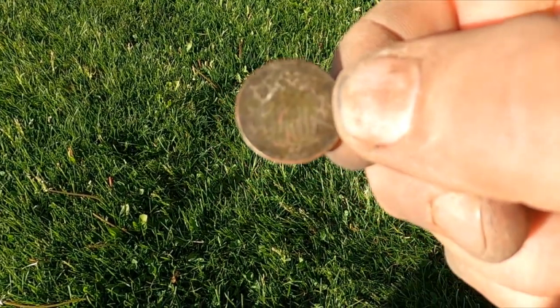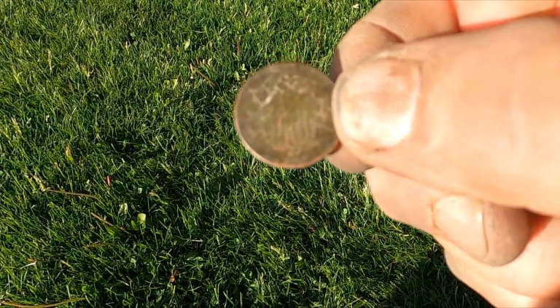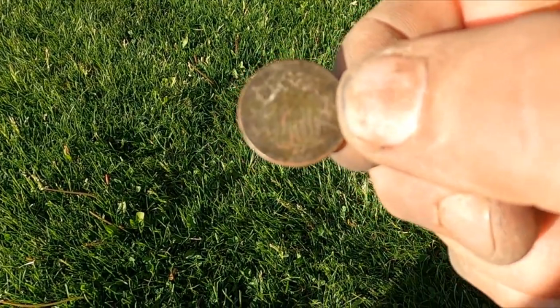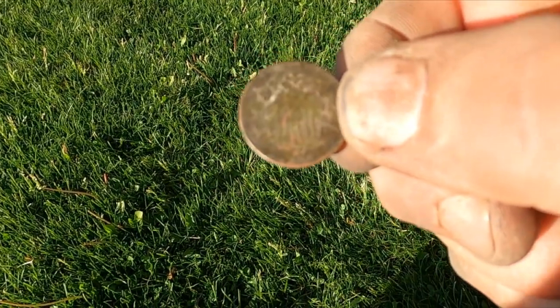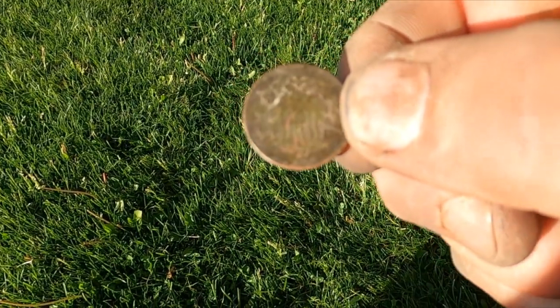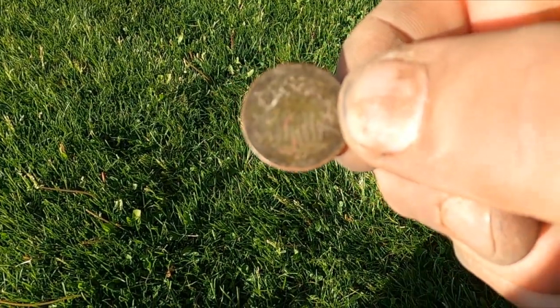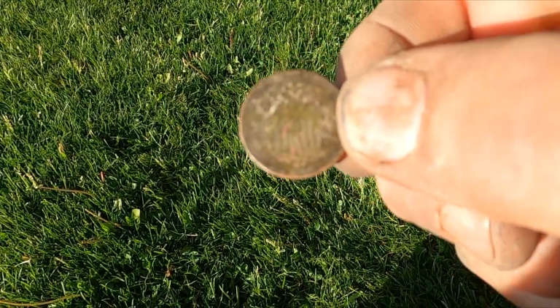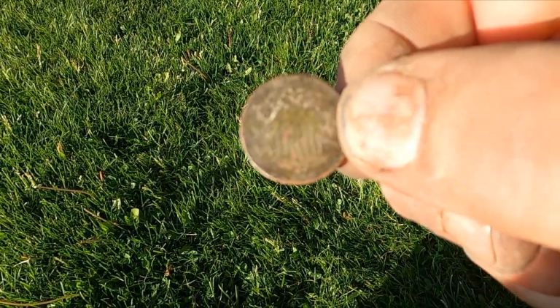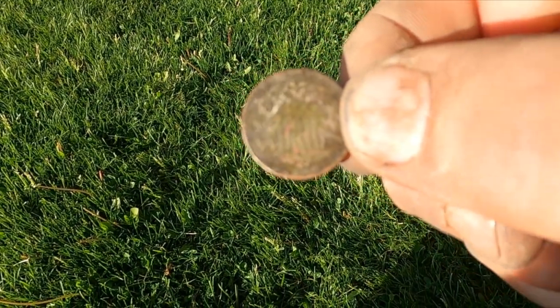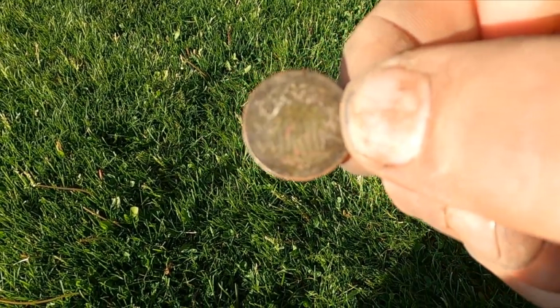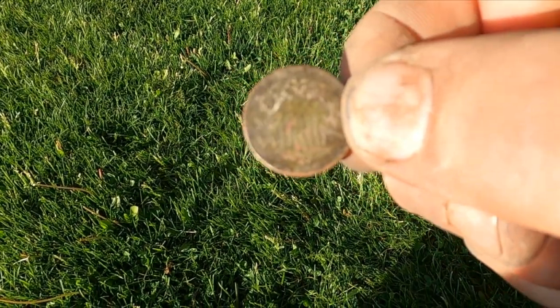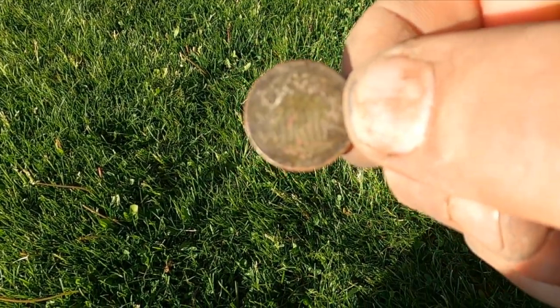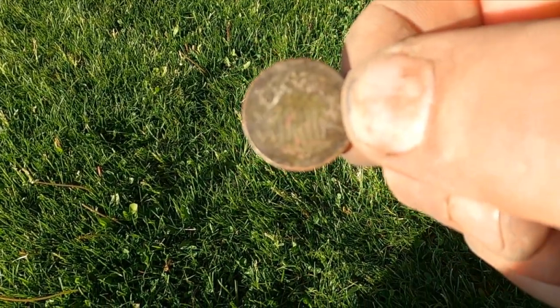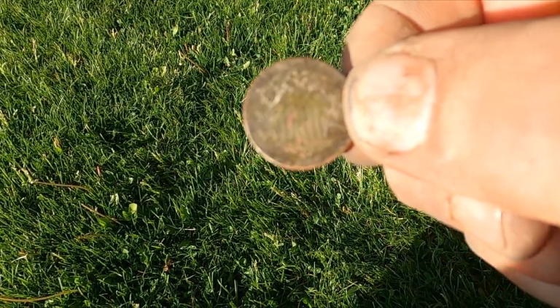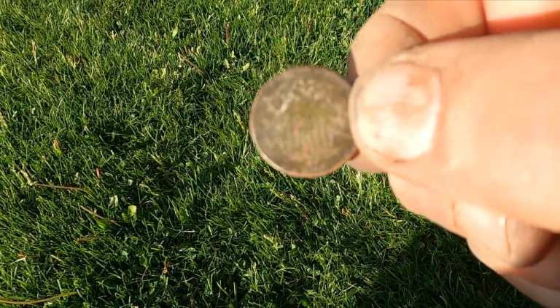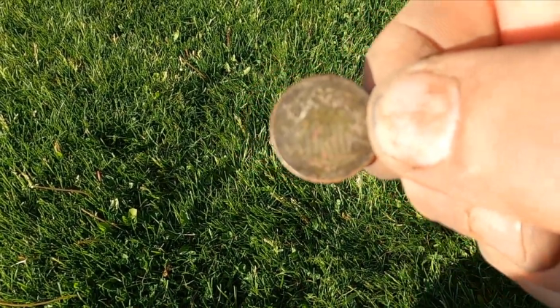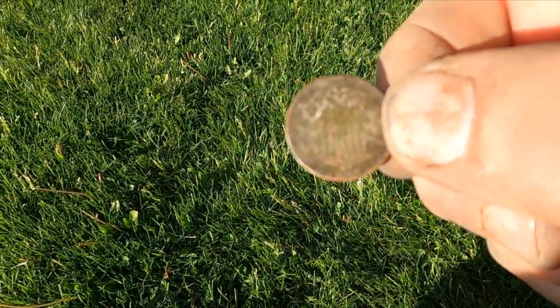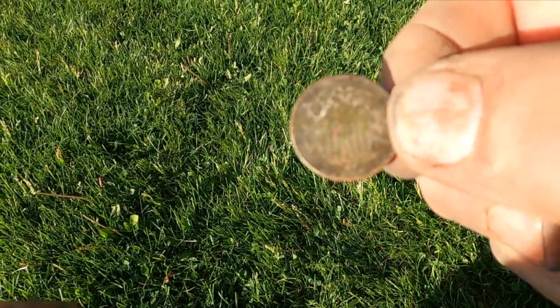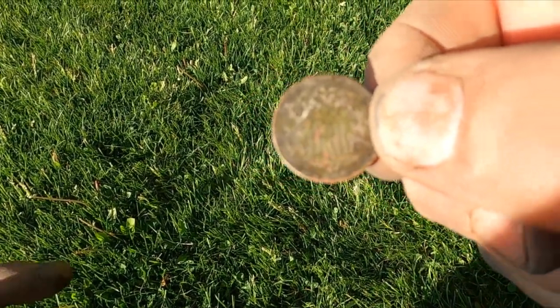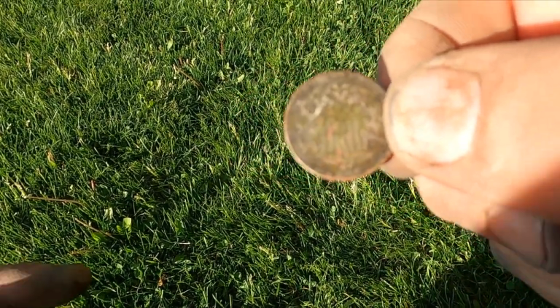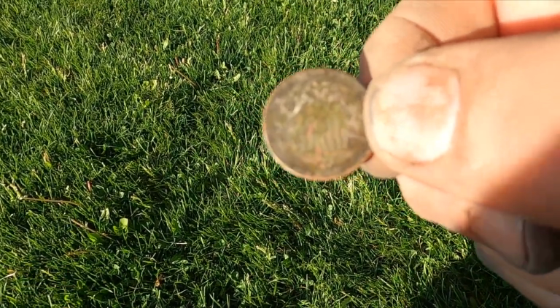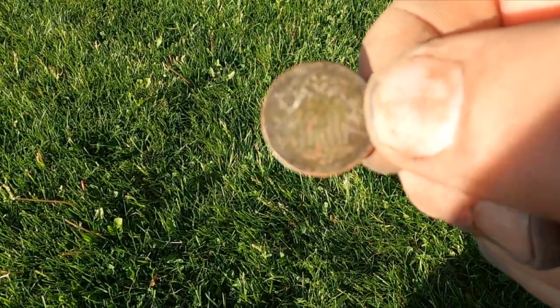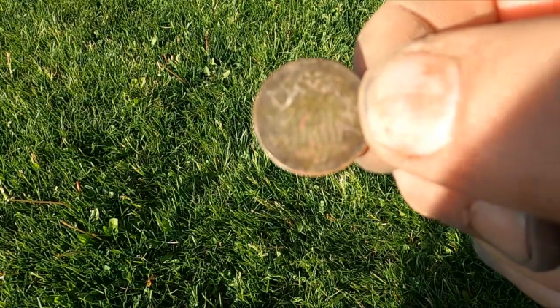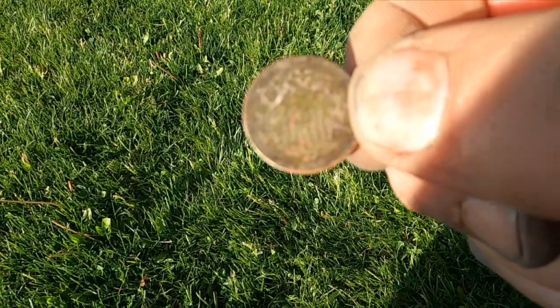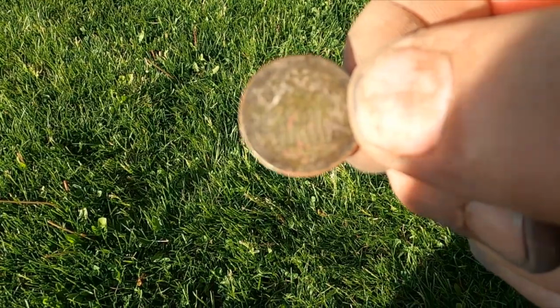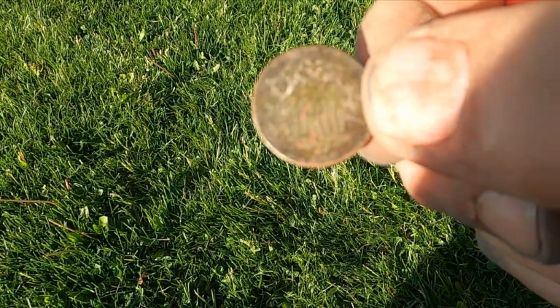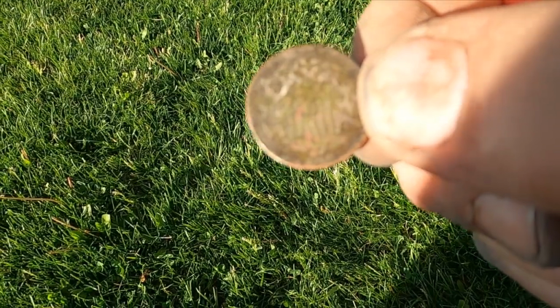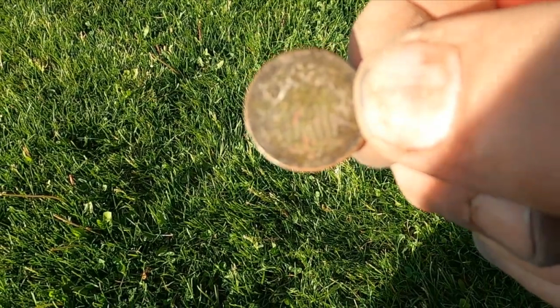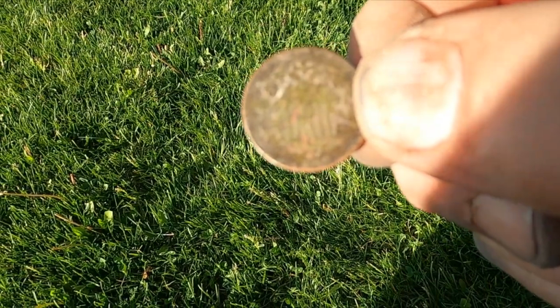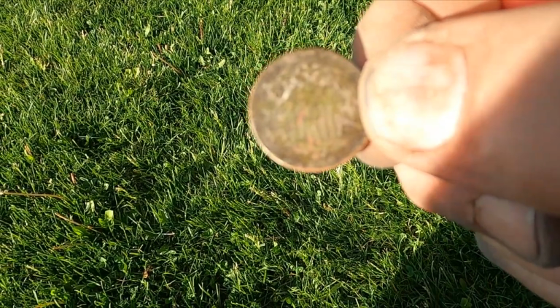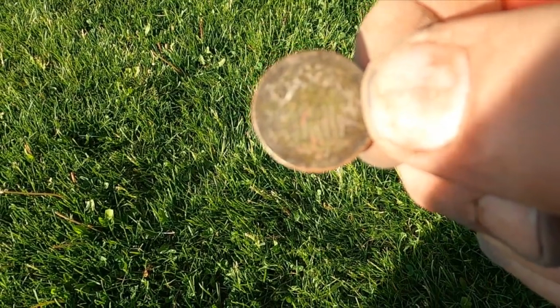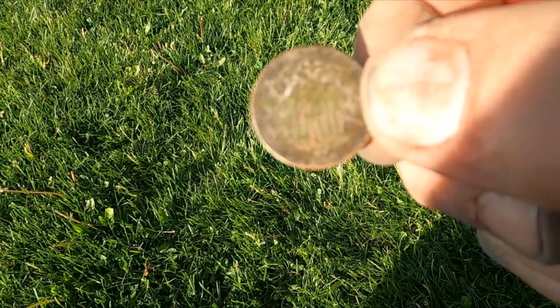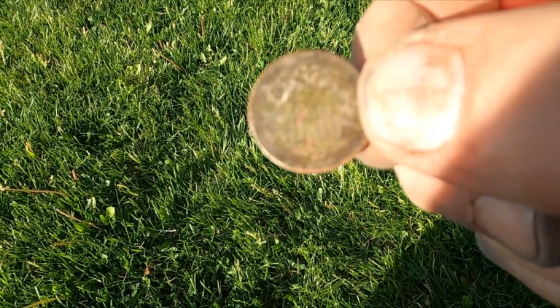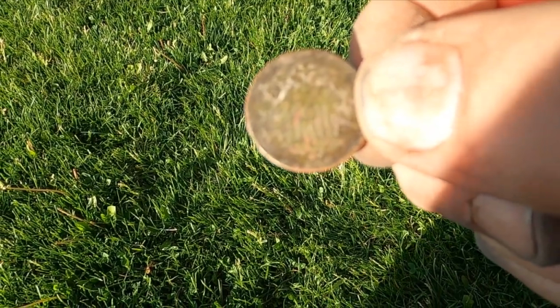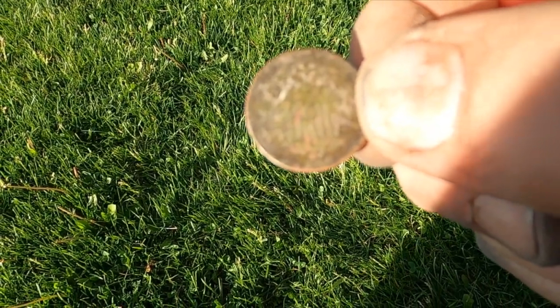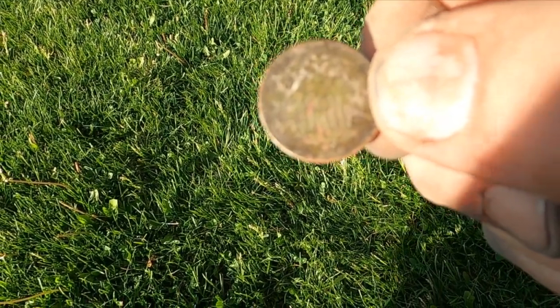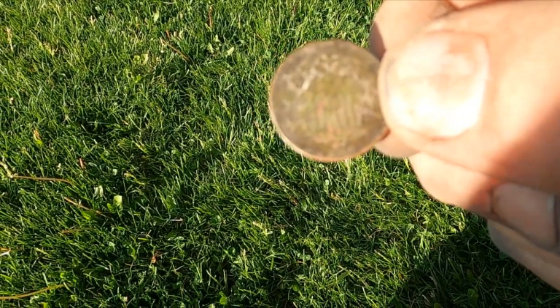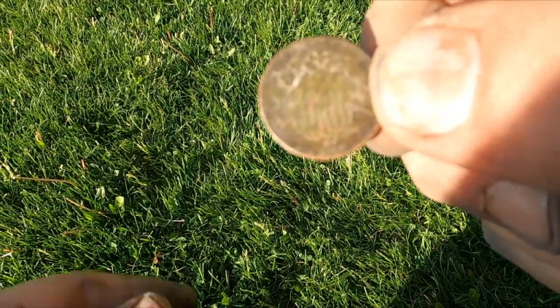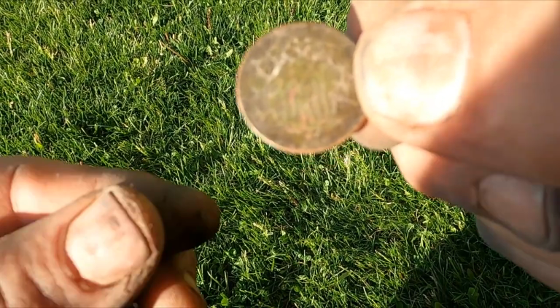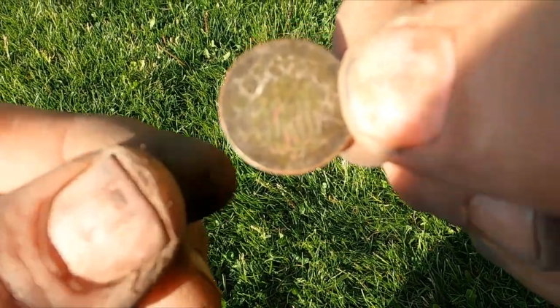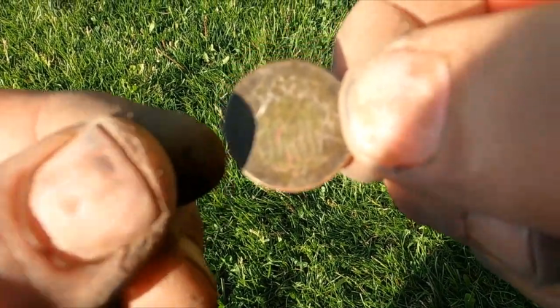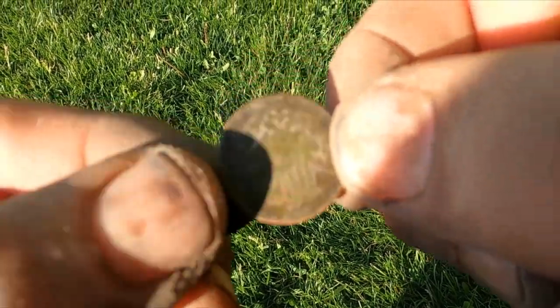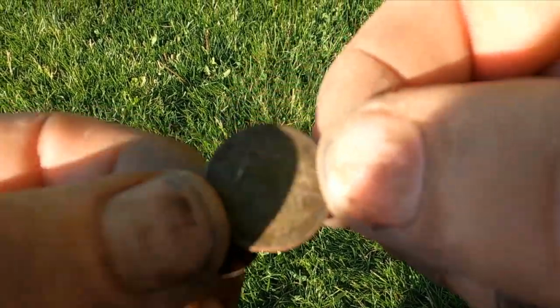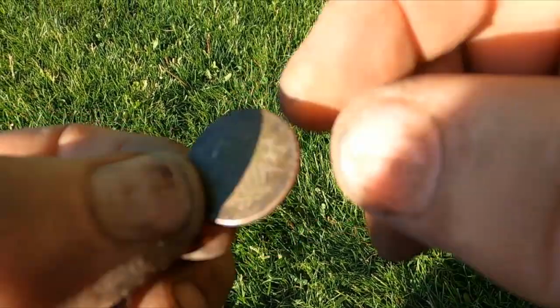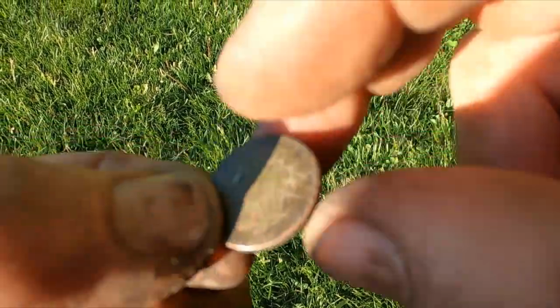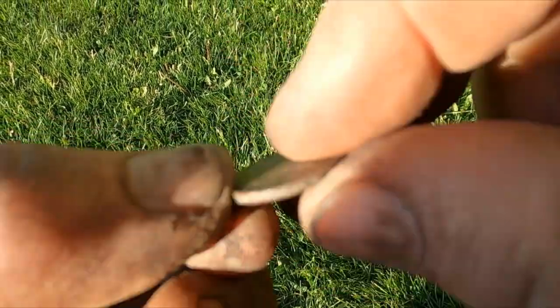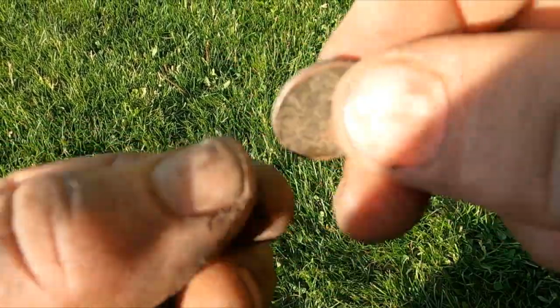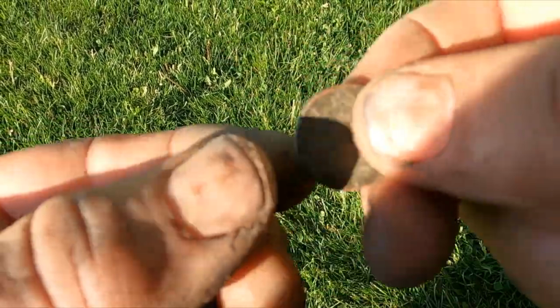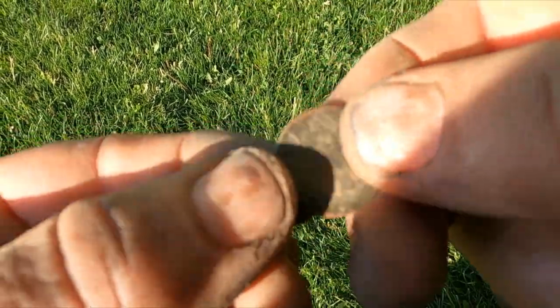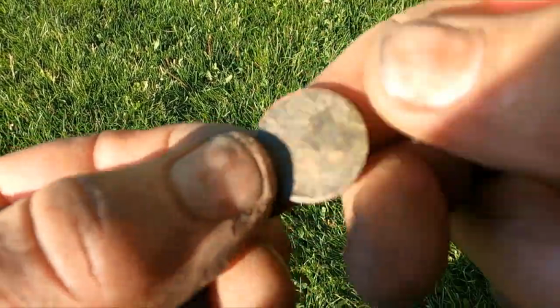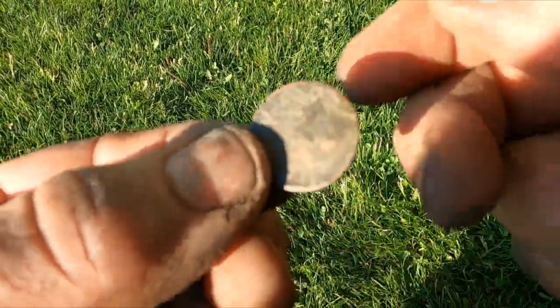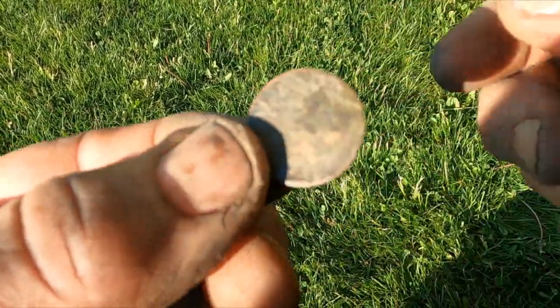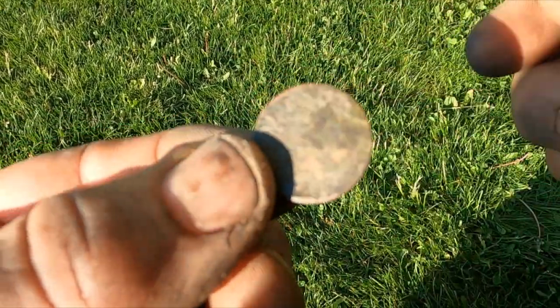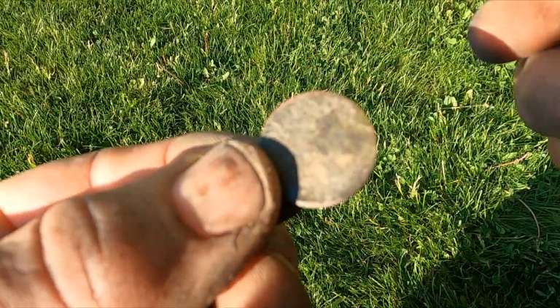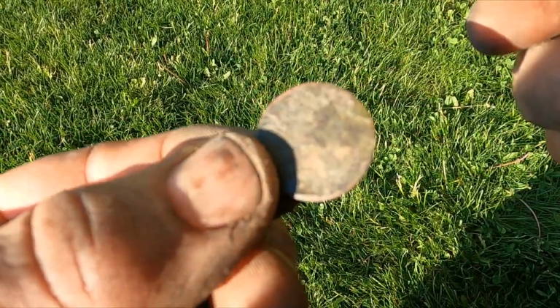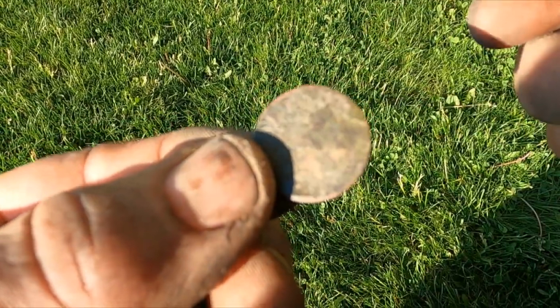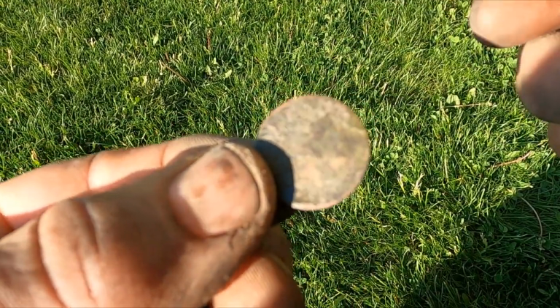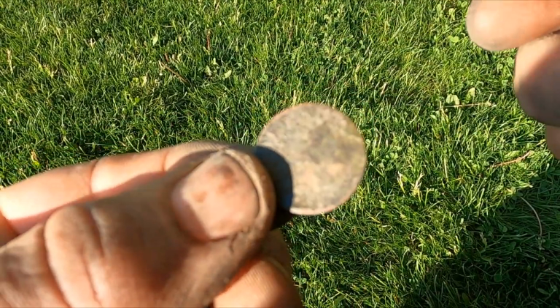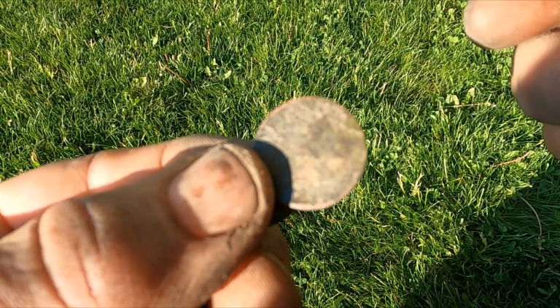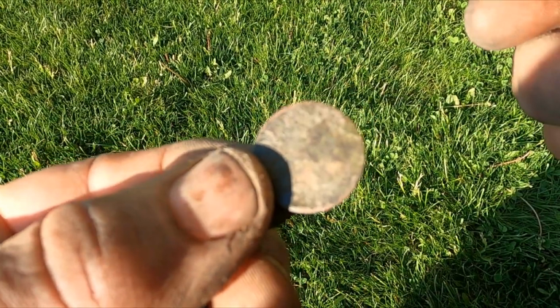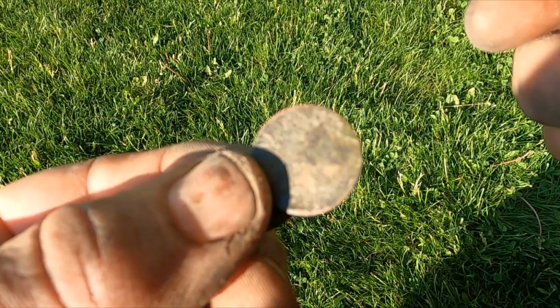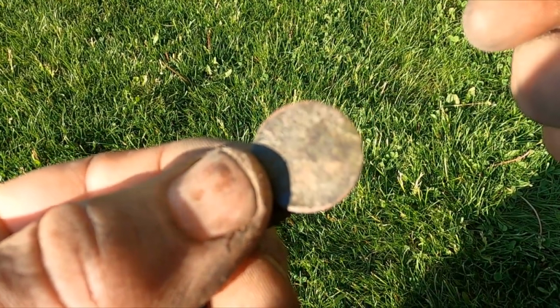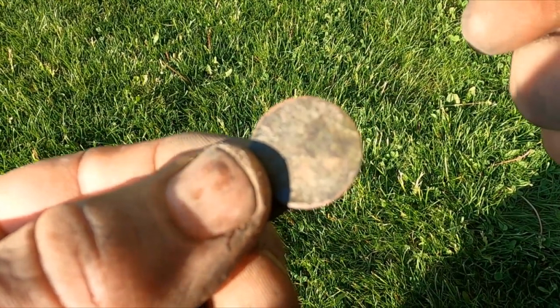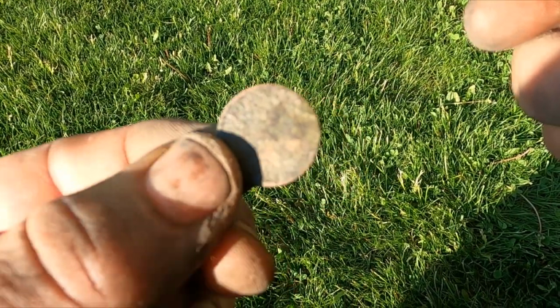The very first settlement in Montana was 1841. That shows you how hard it is to get that coin here. Oh my gosh, that is amazing!